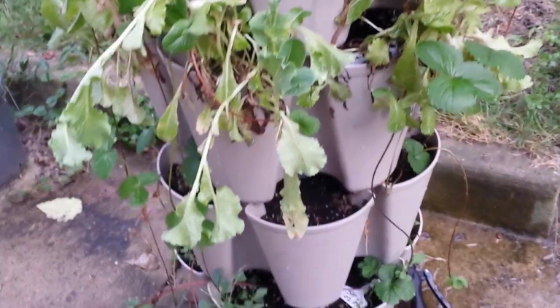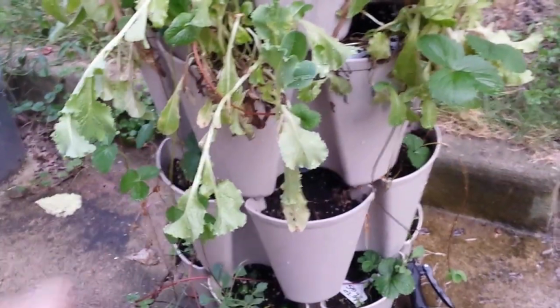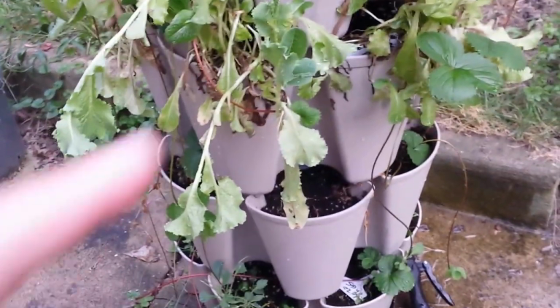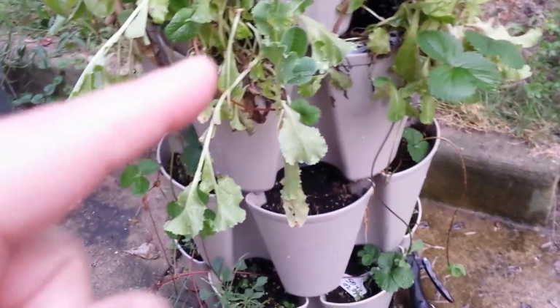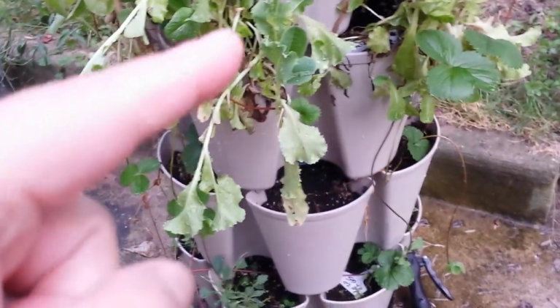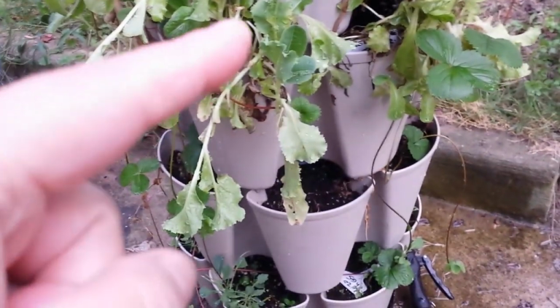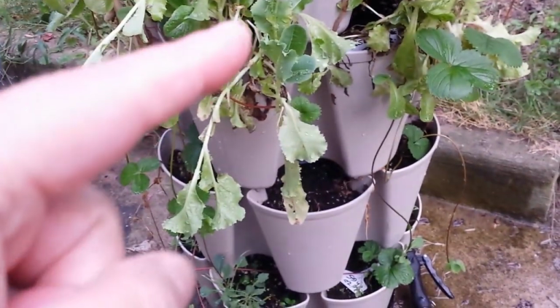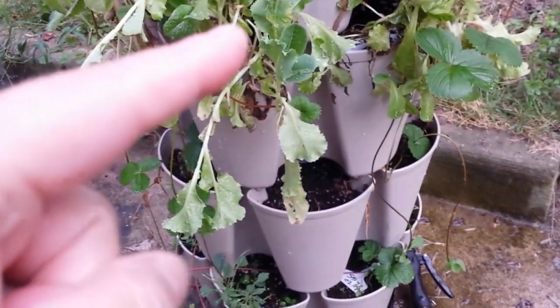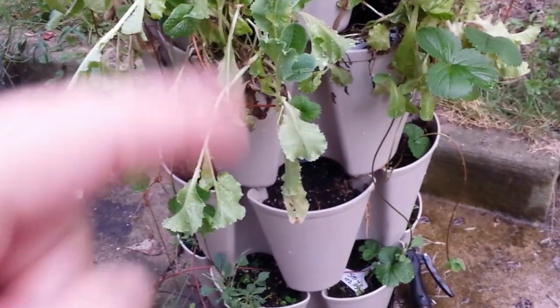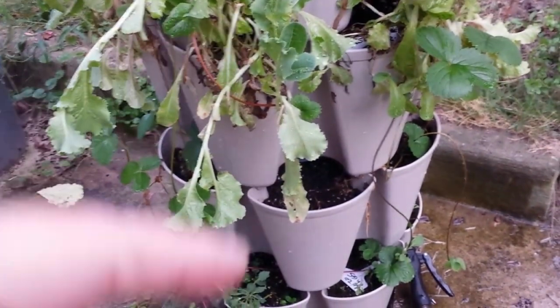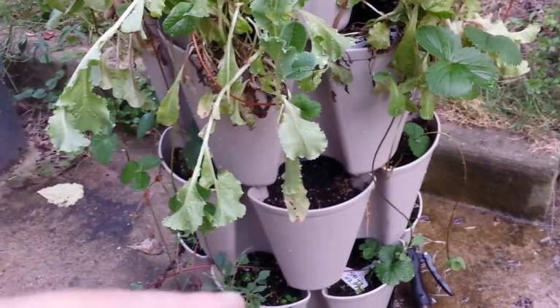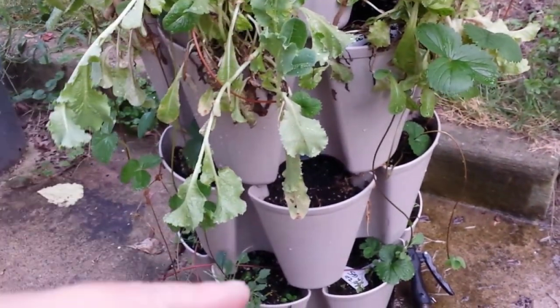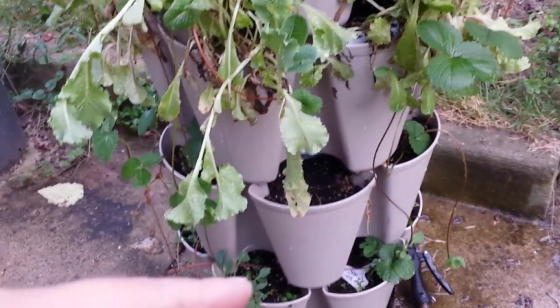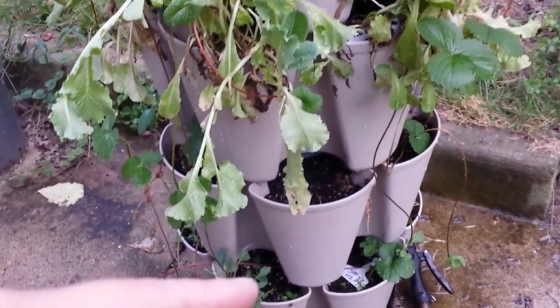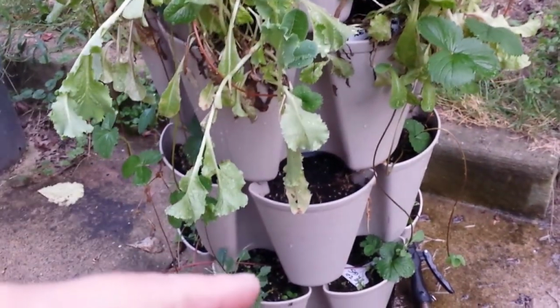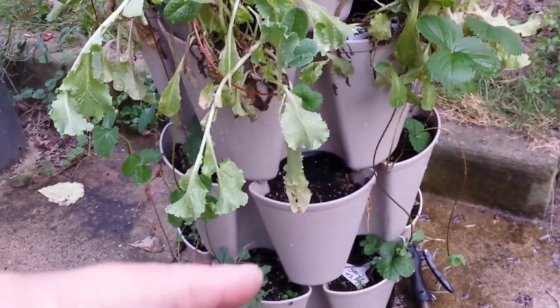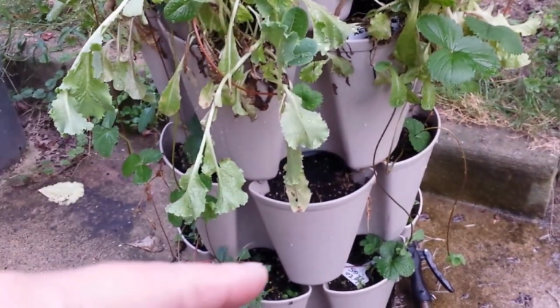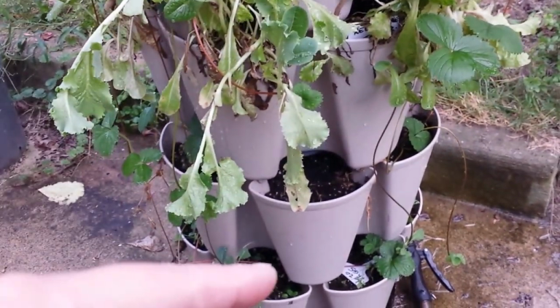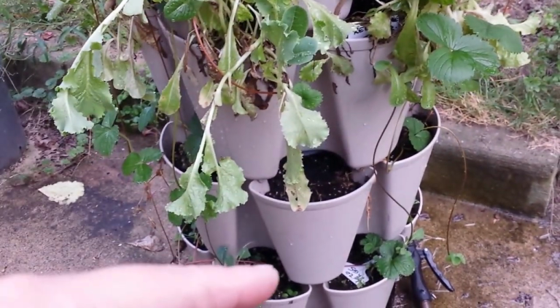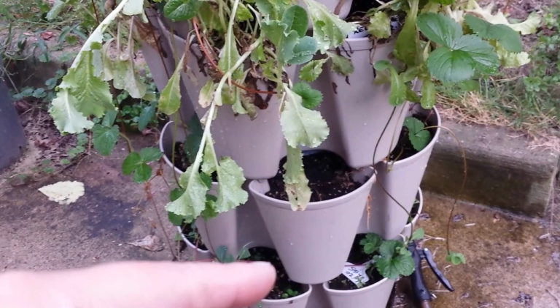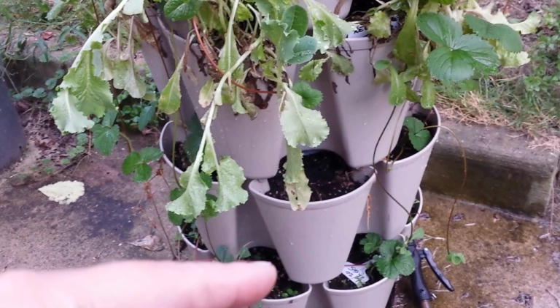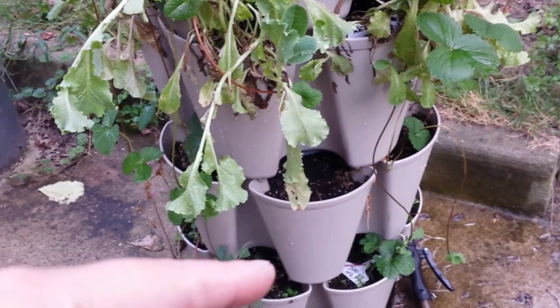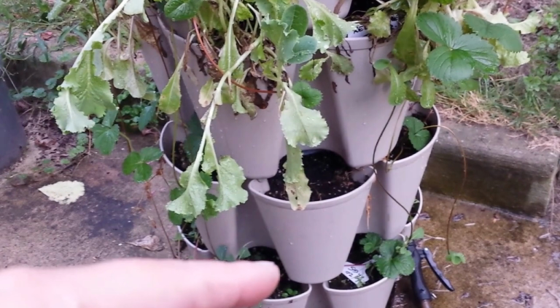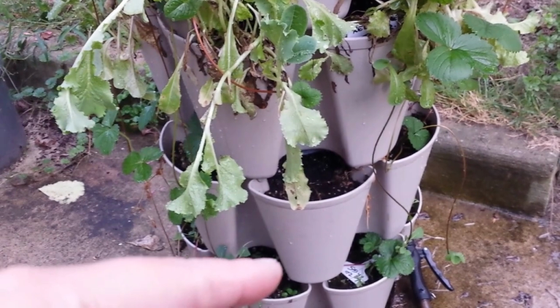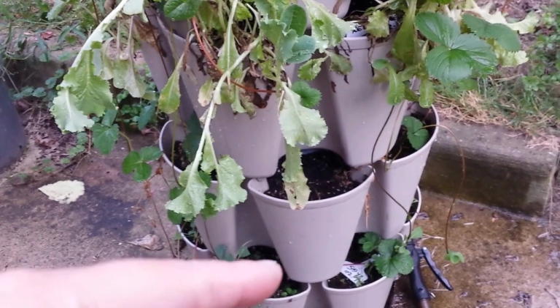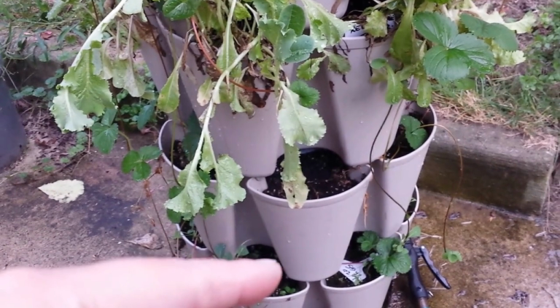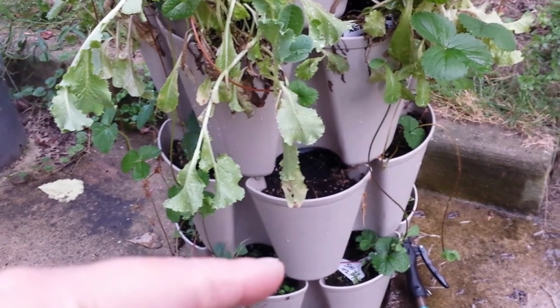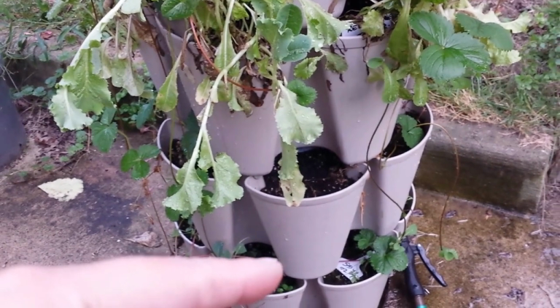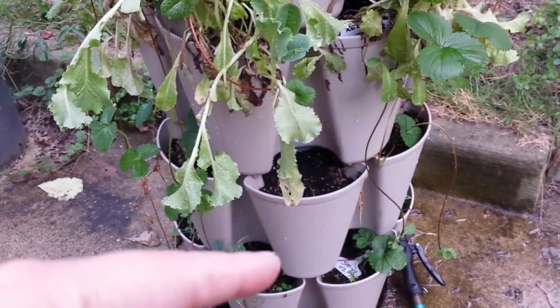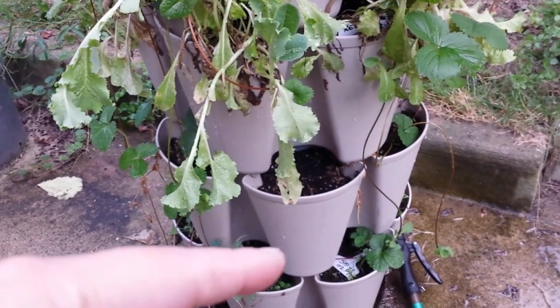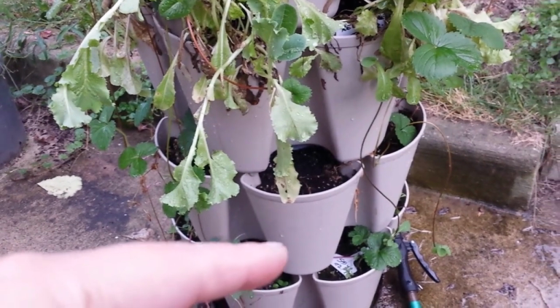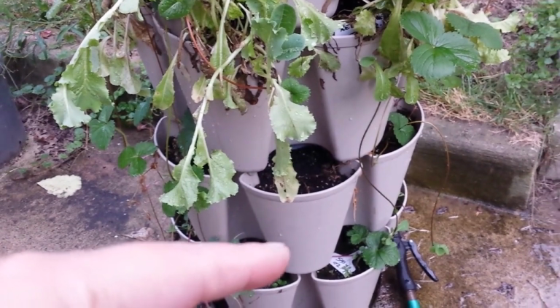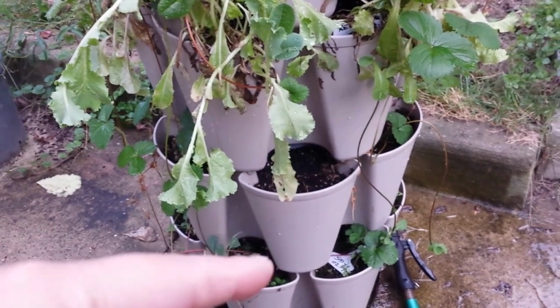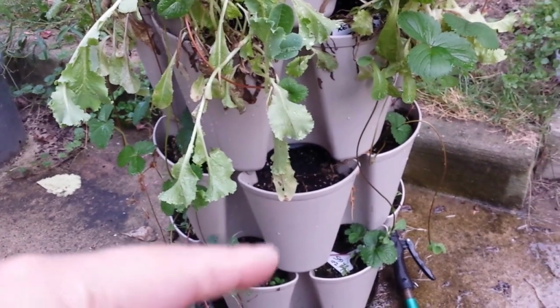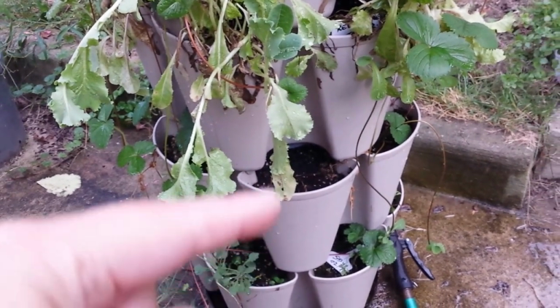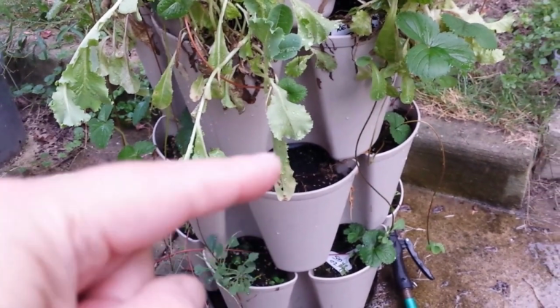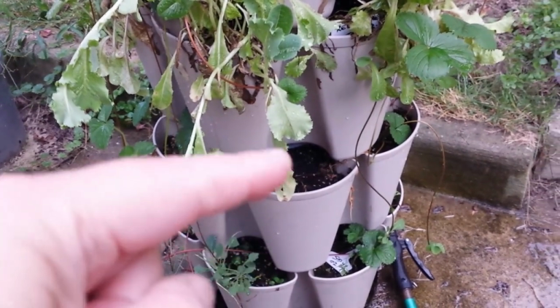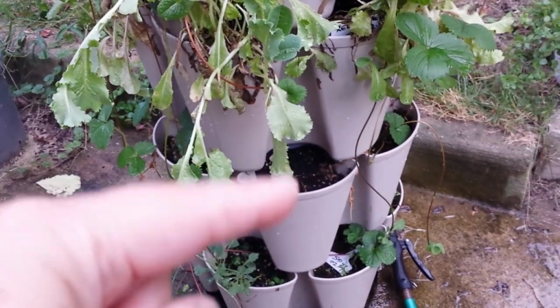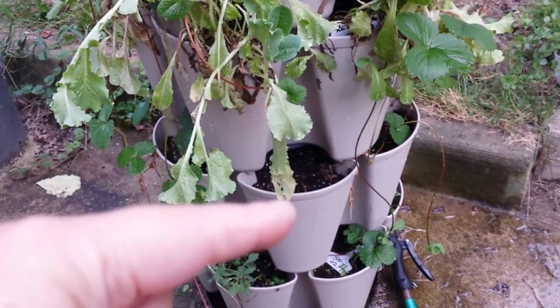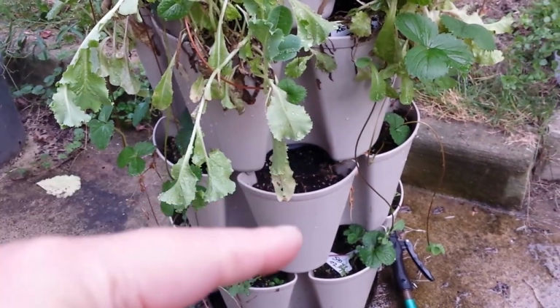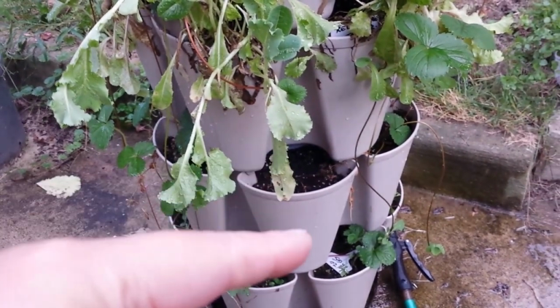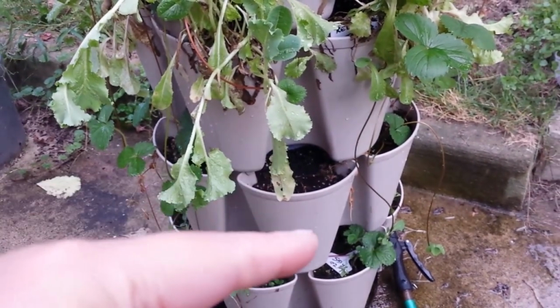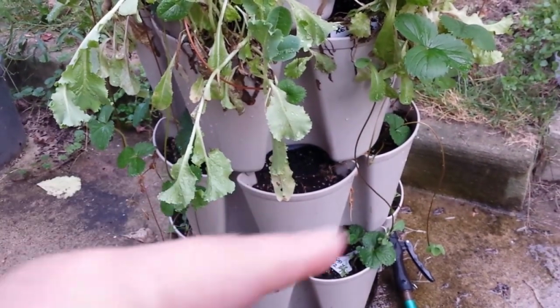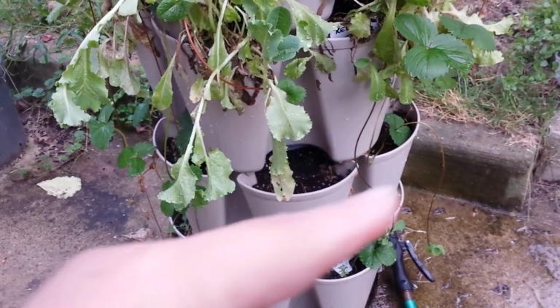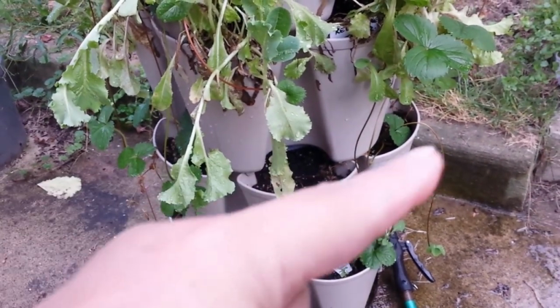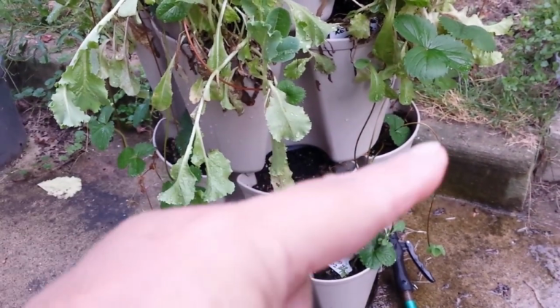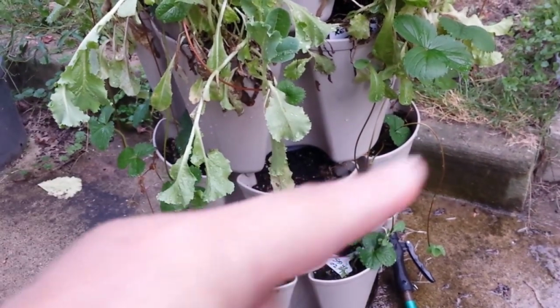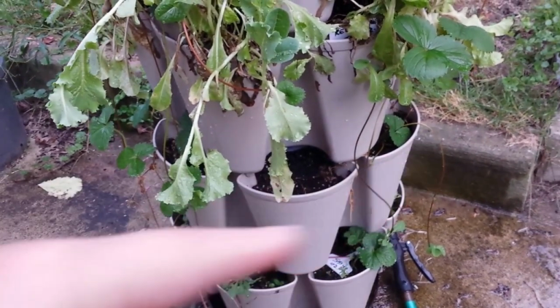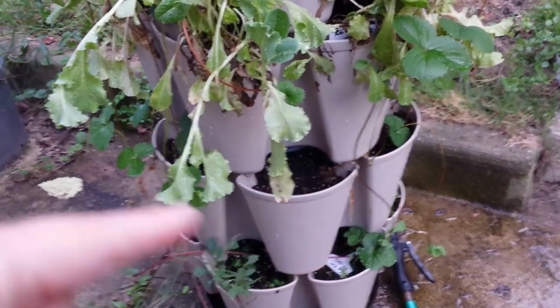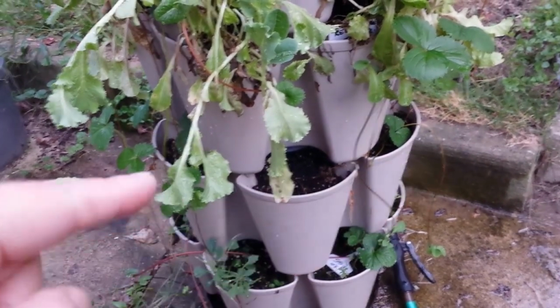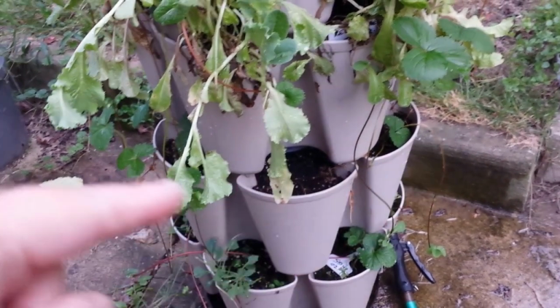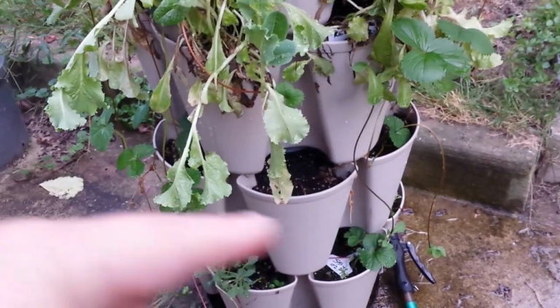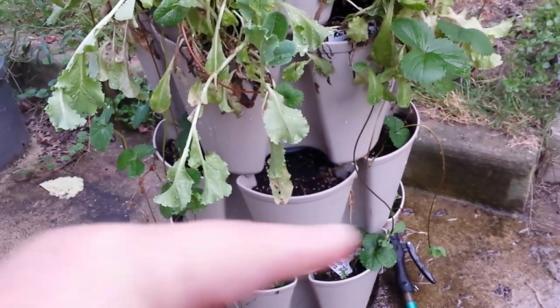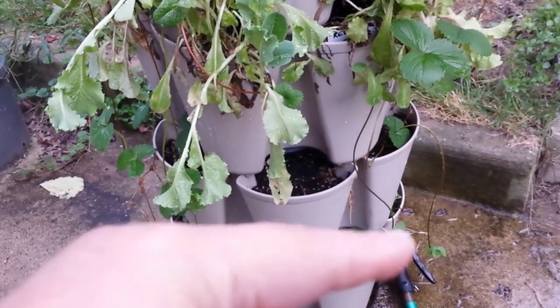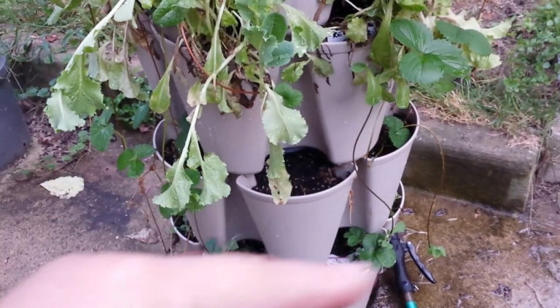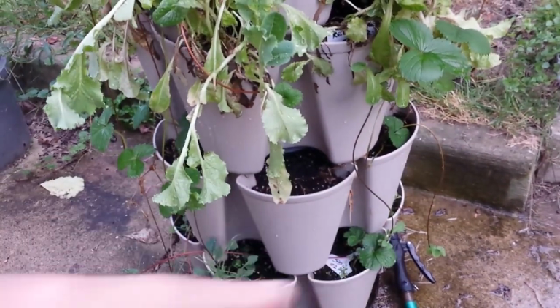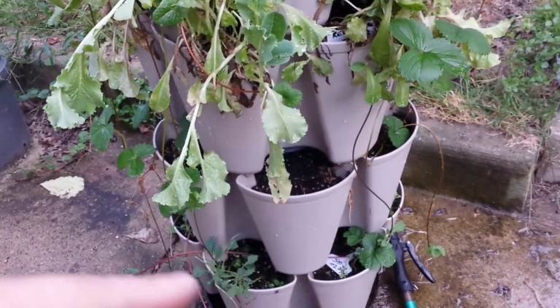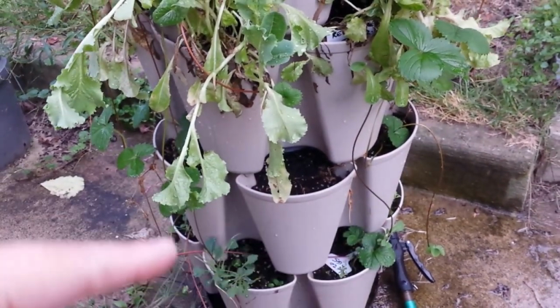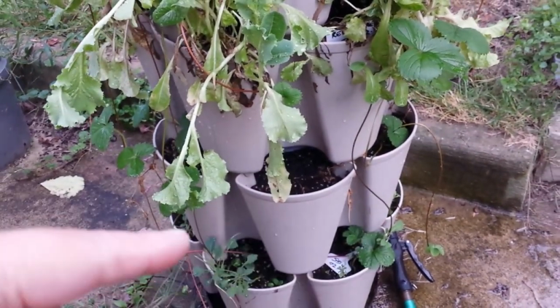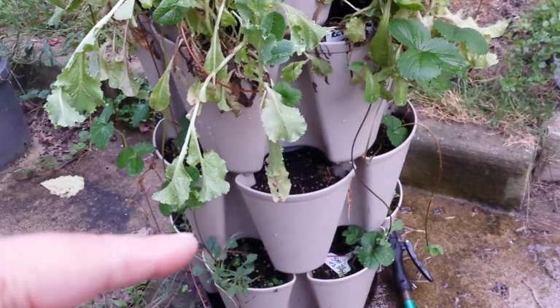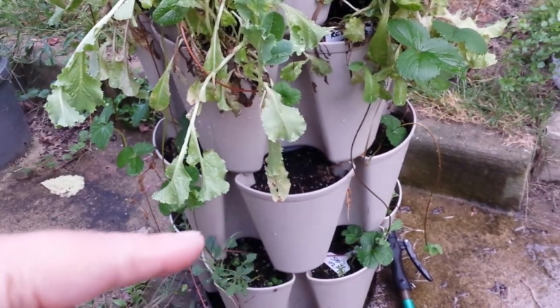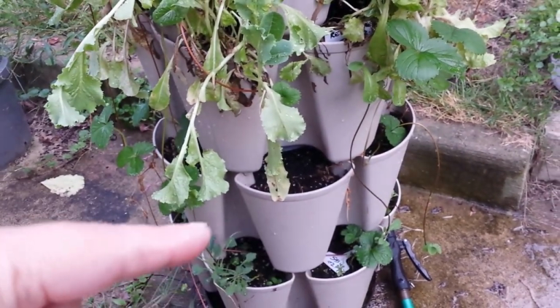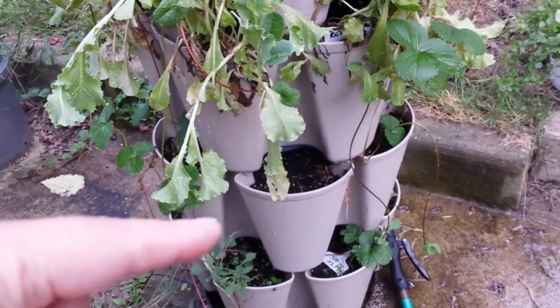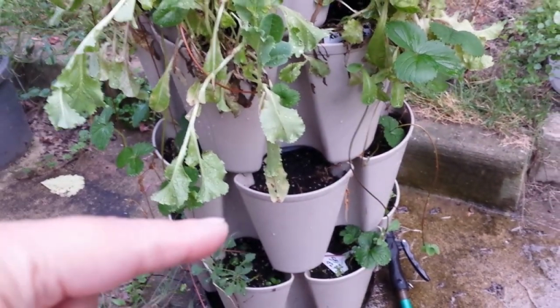I suspect if I had put the lettuce down on the lower levels, the same critters that got the kale and peas would have eaten anything in those two rows.